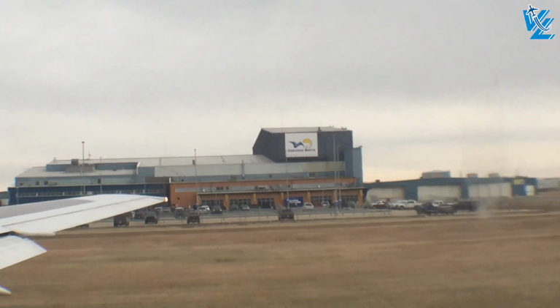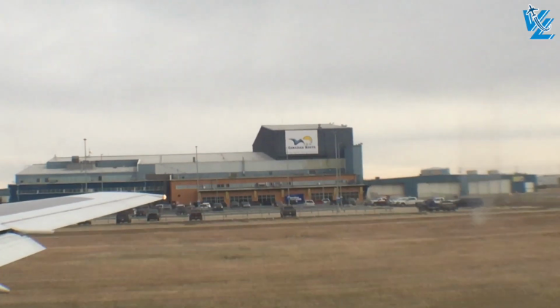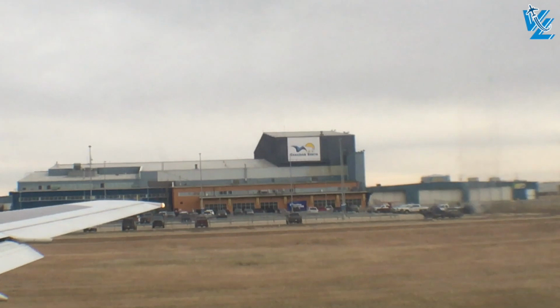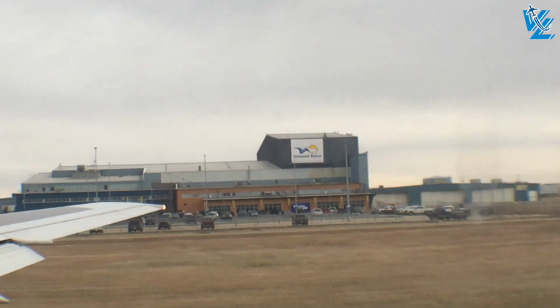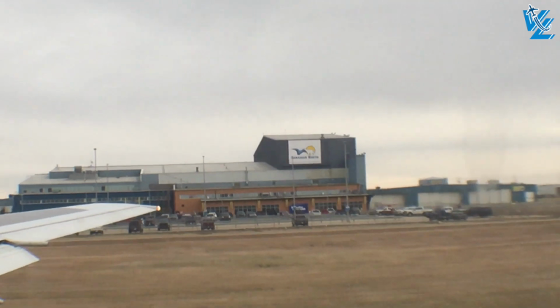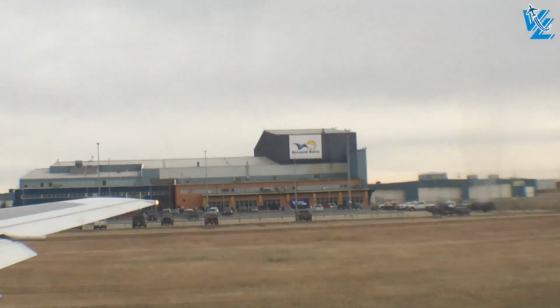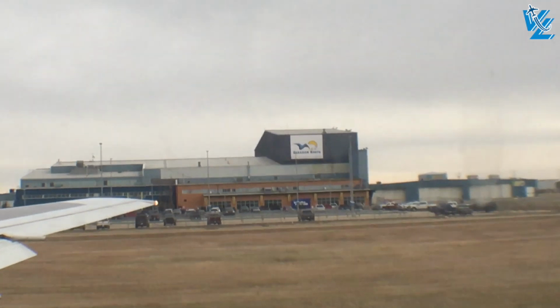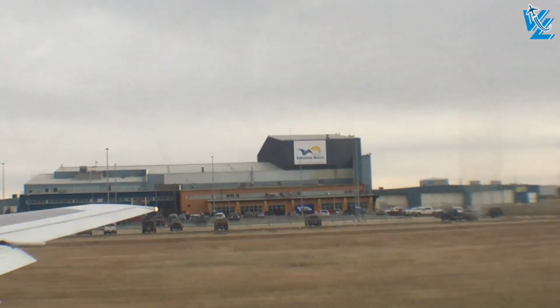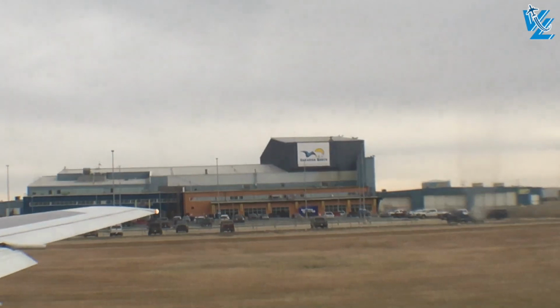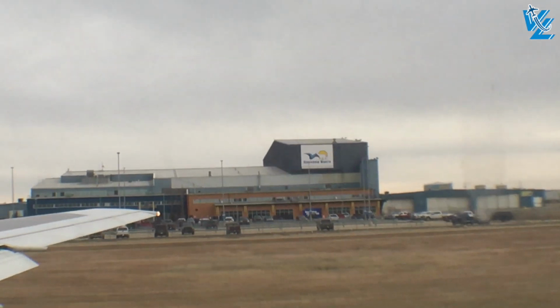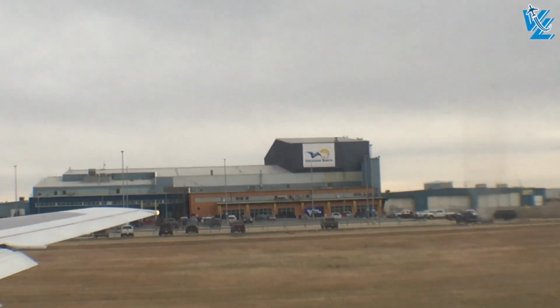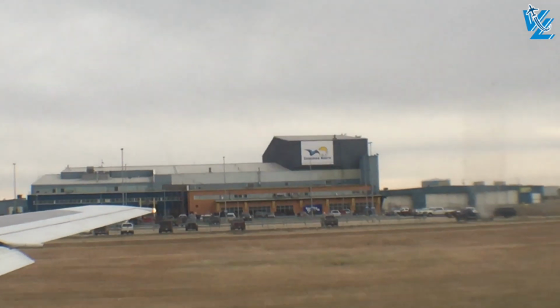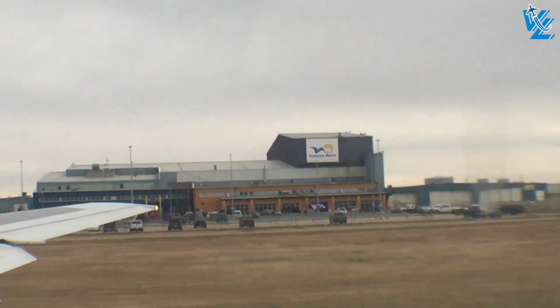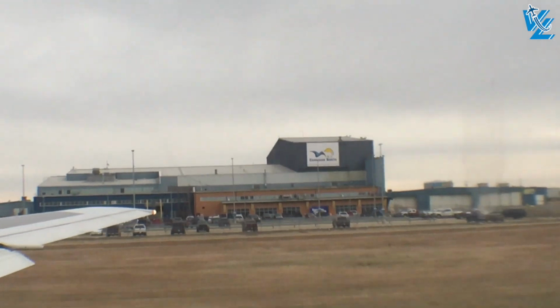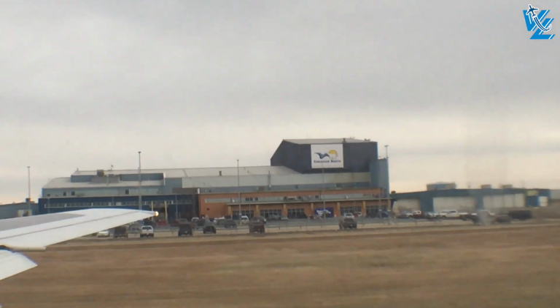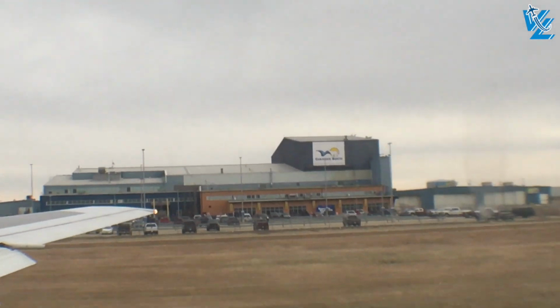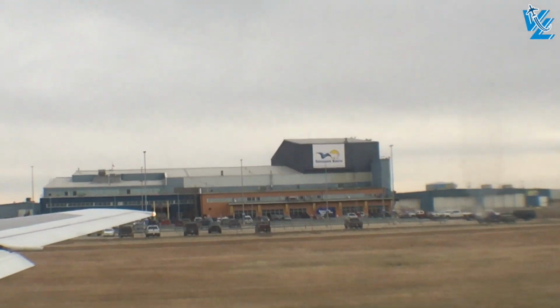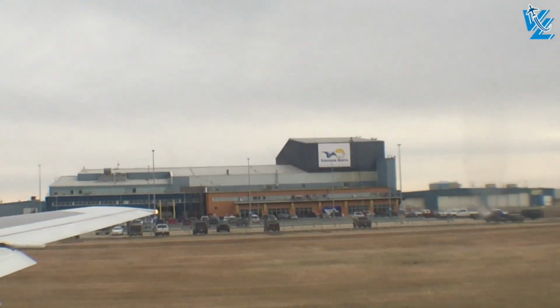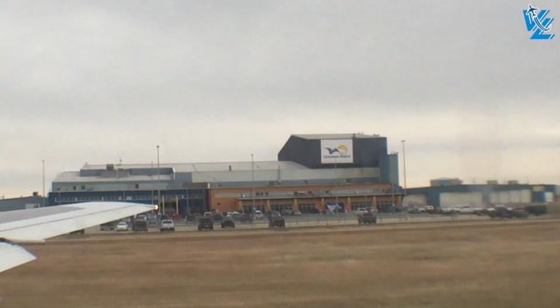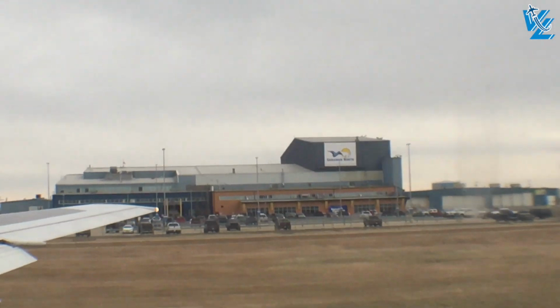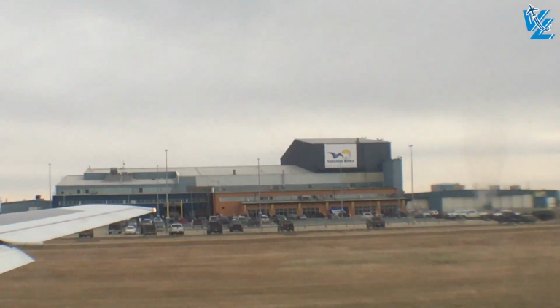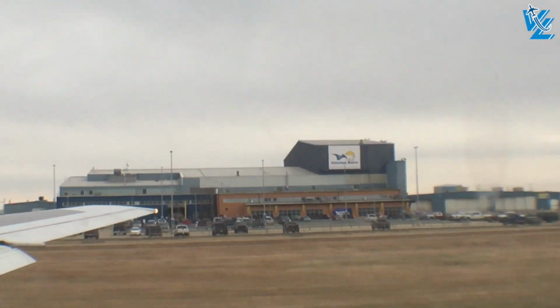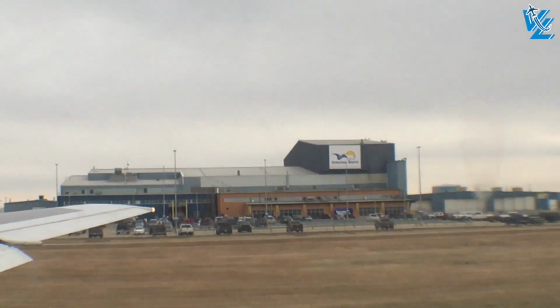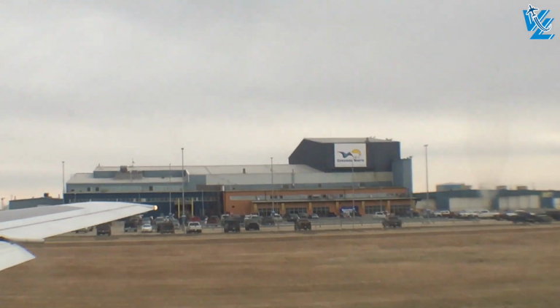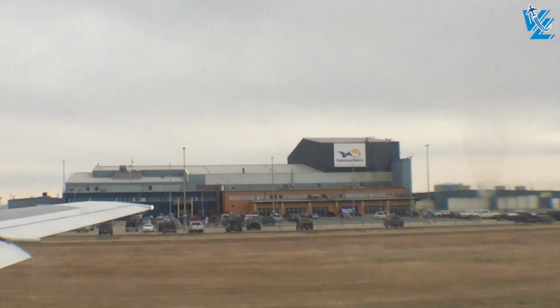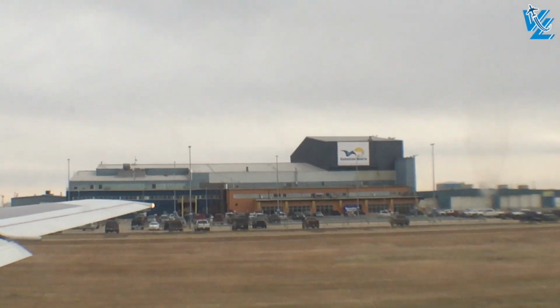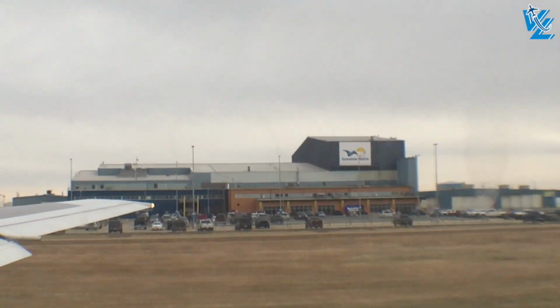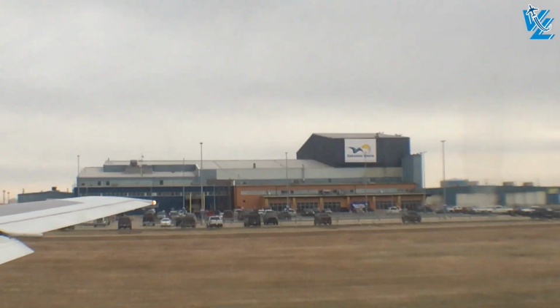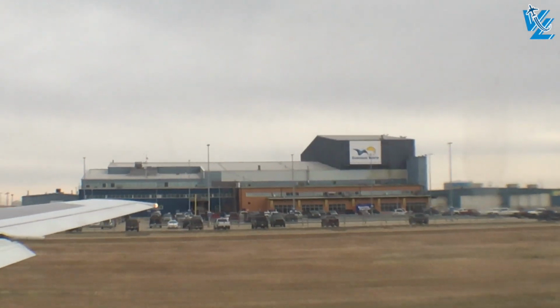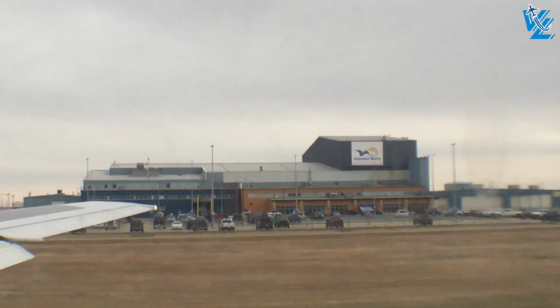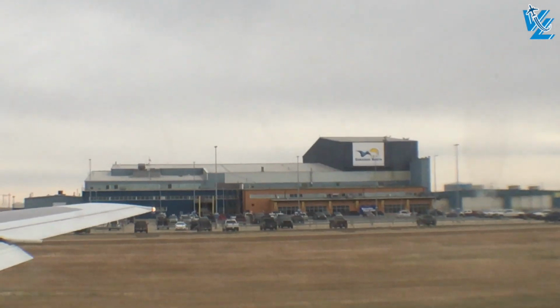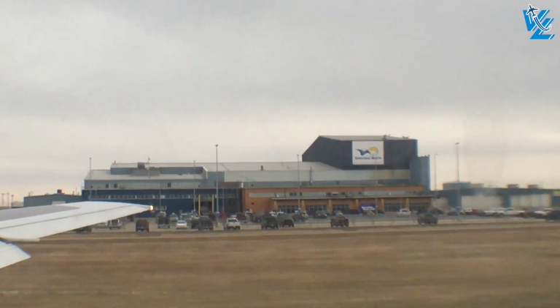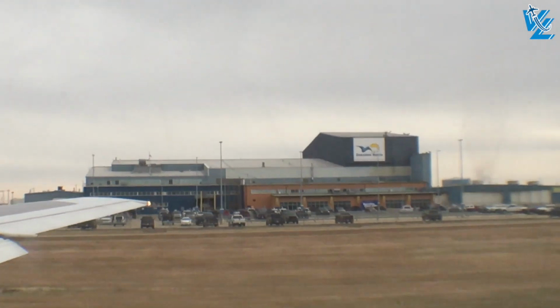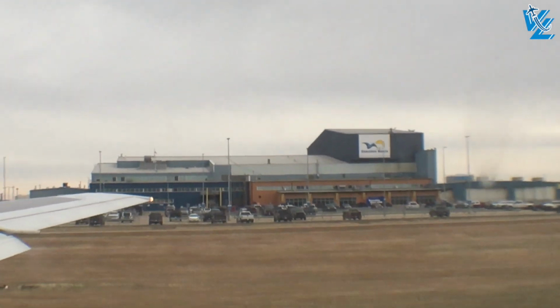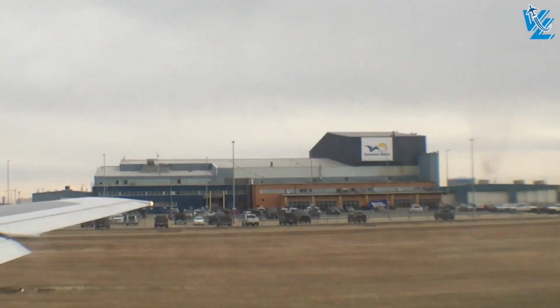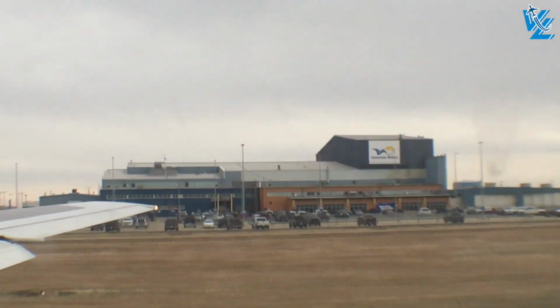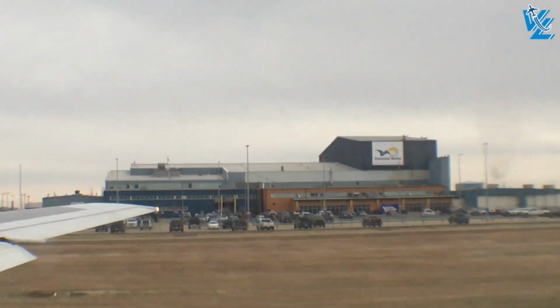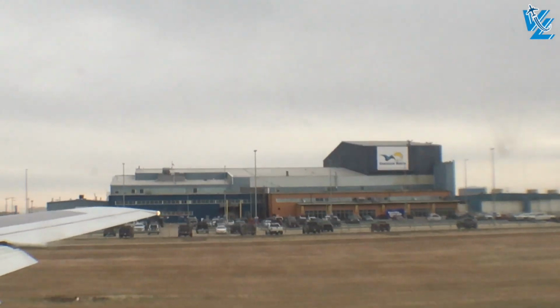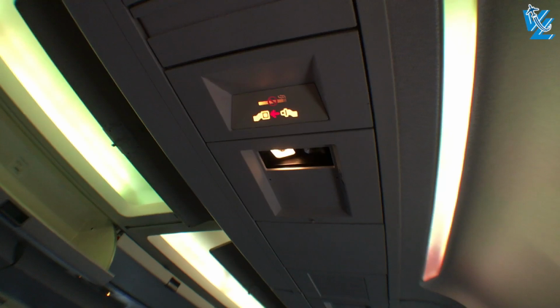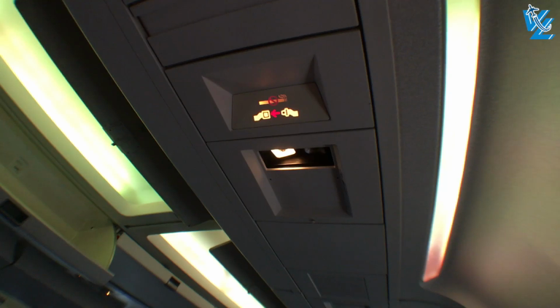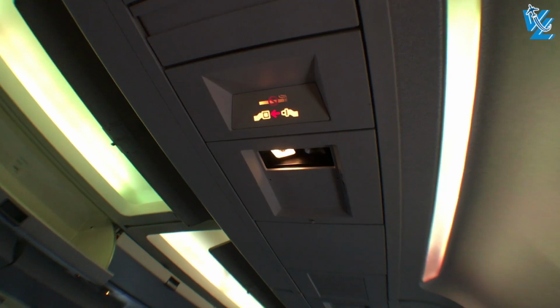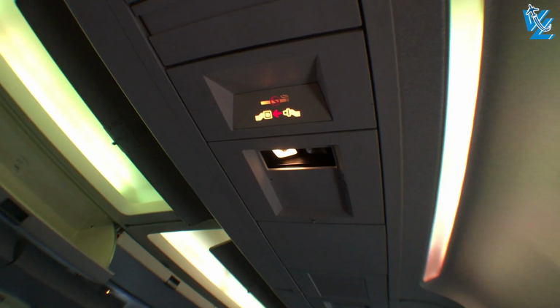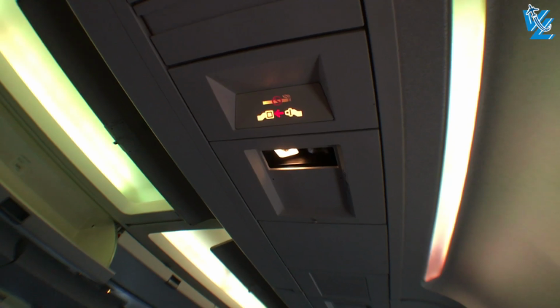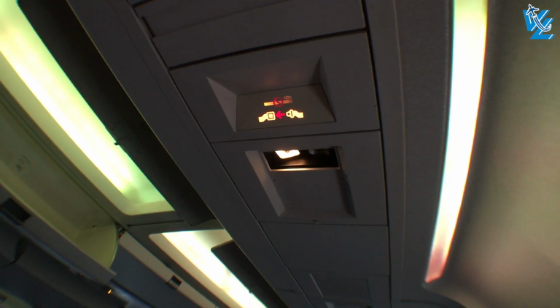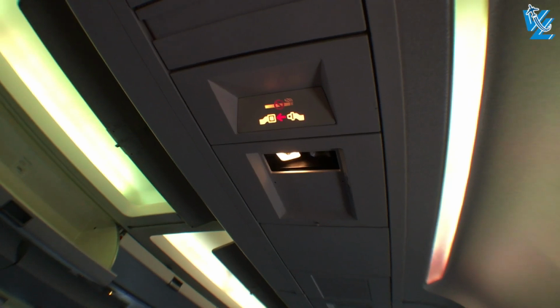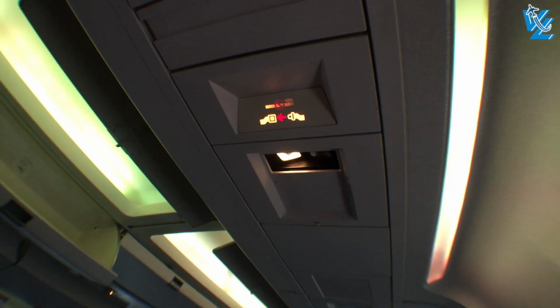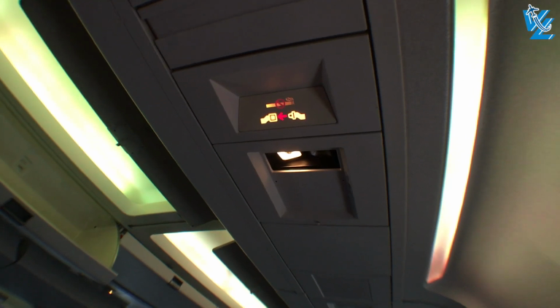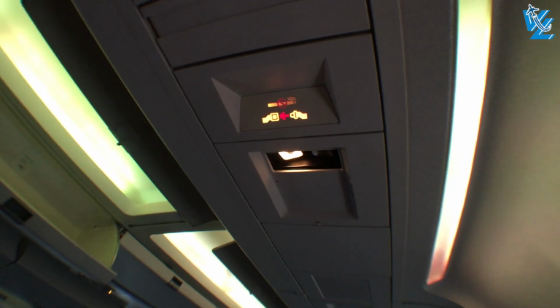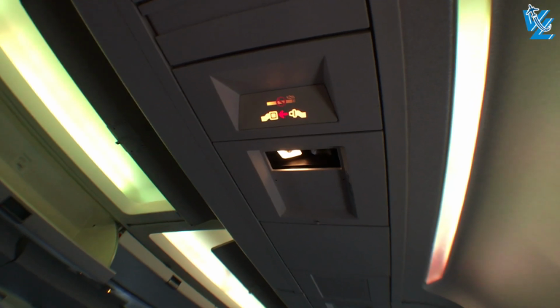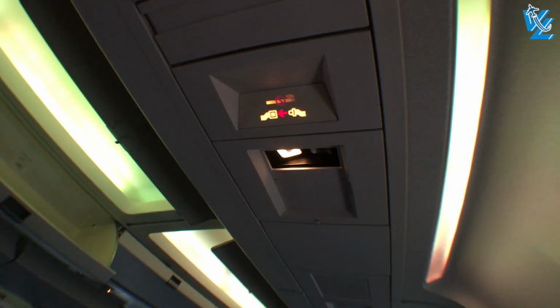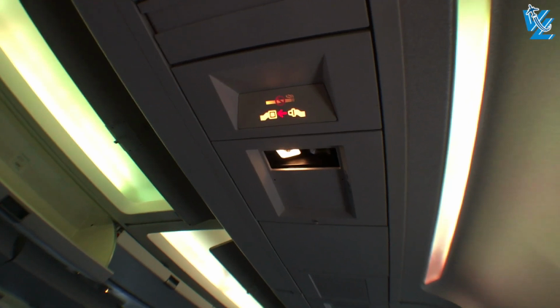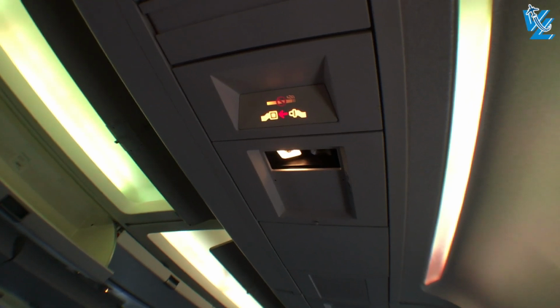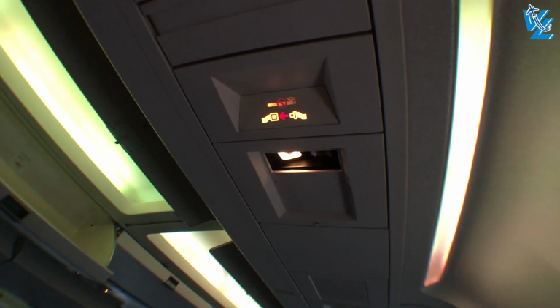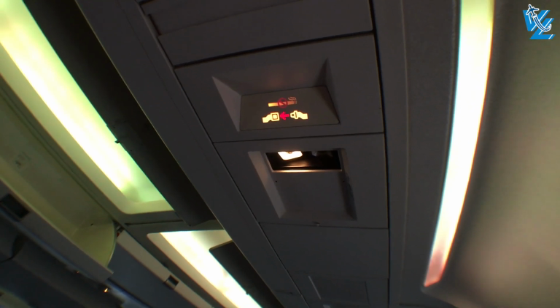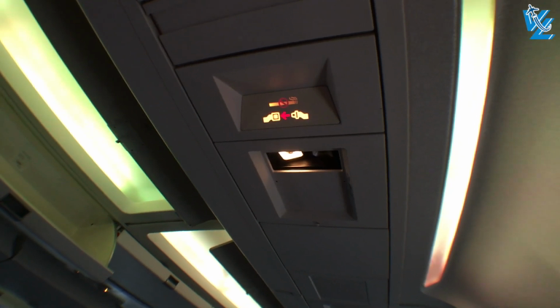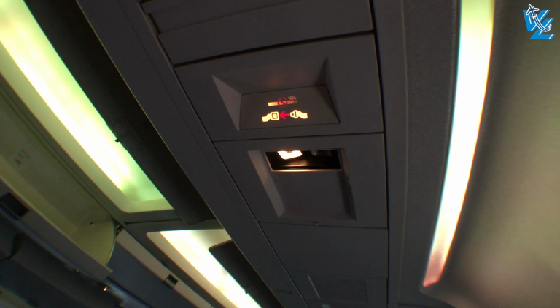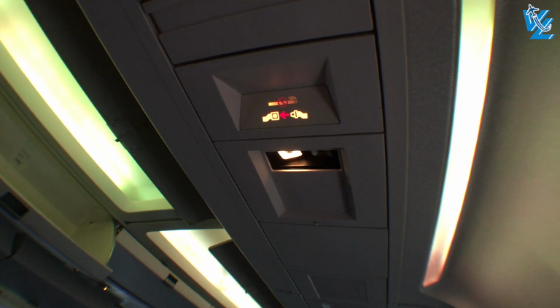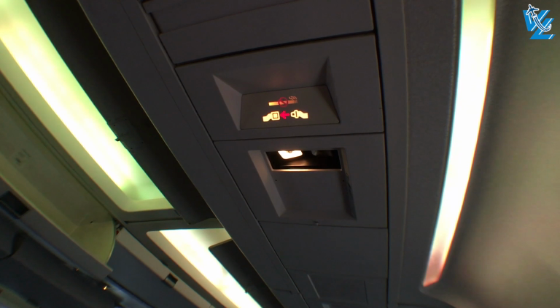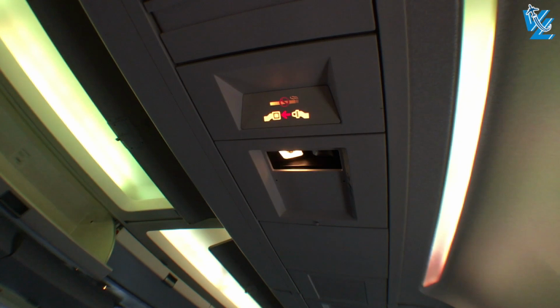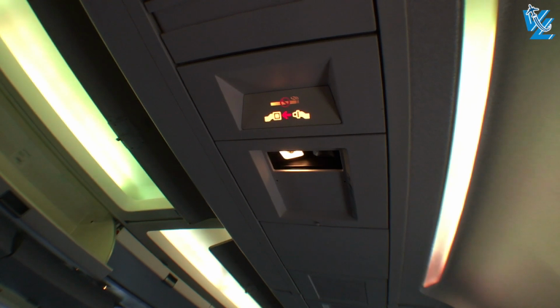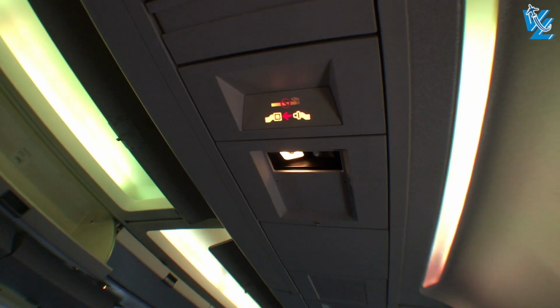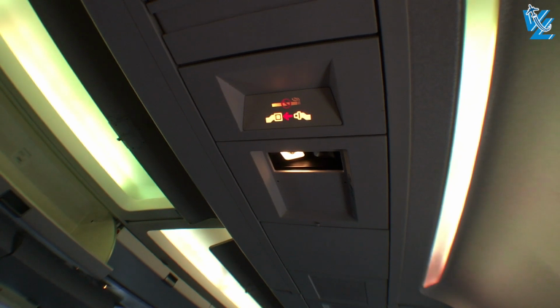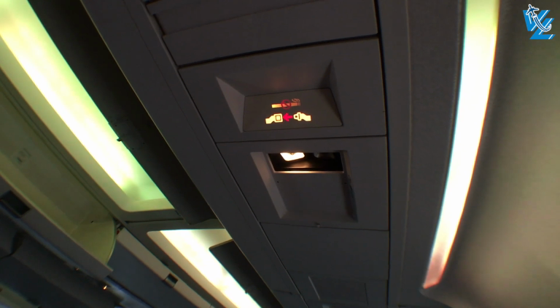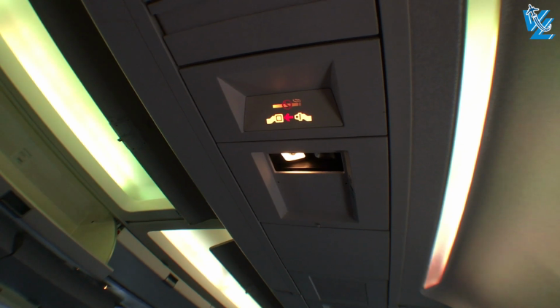For short-haul flights, Rouge operates the A319, A320, and the A321.